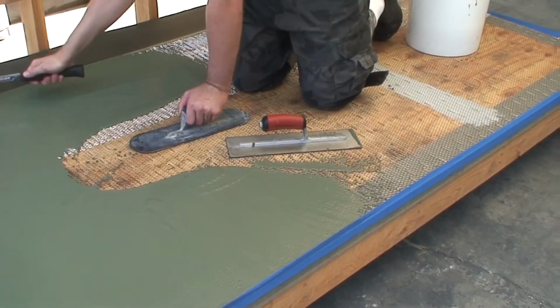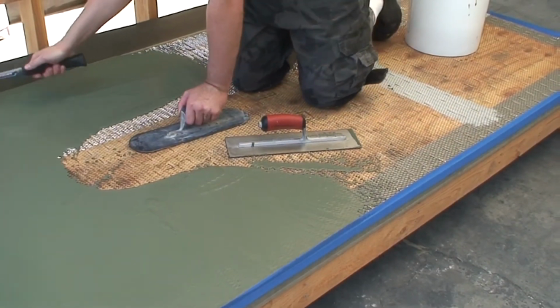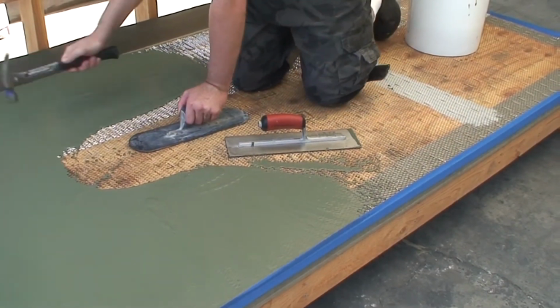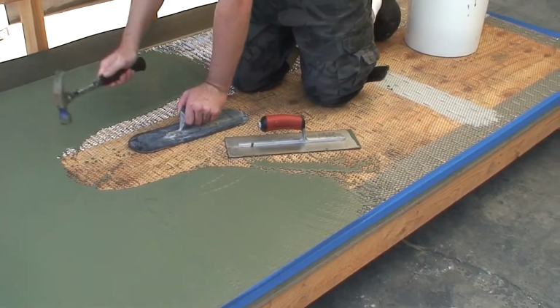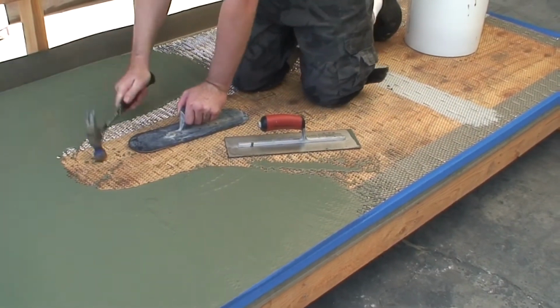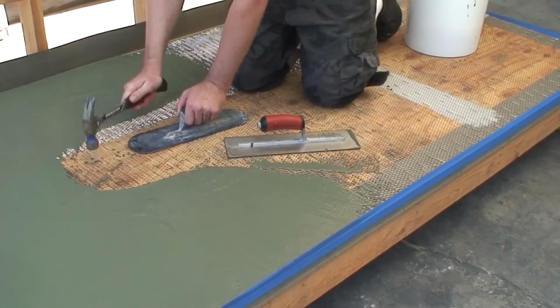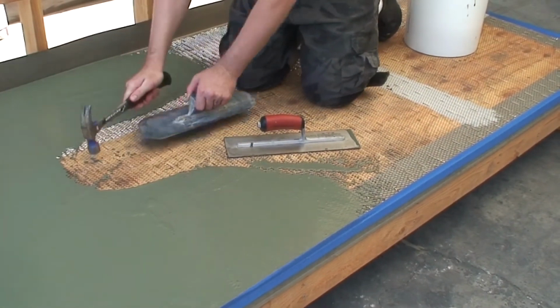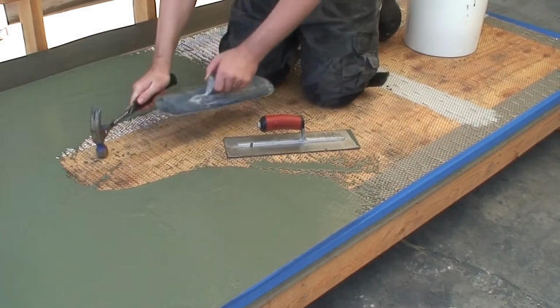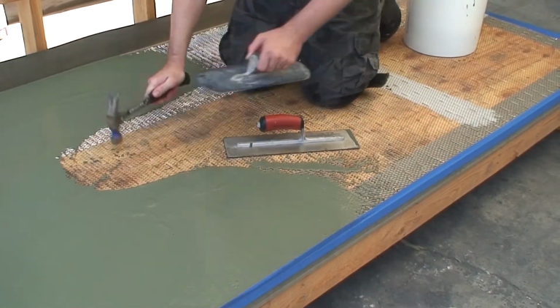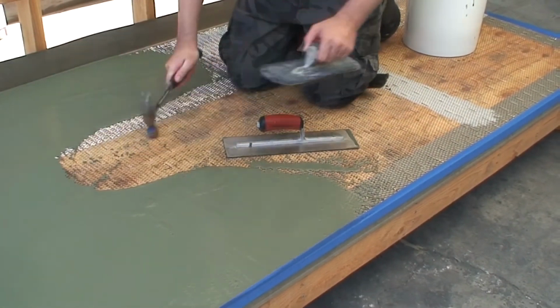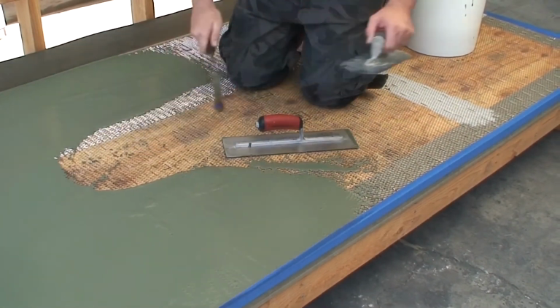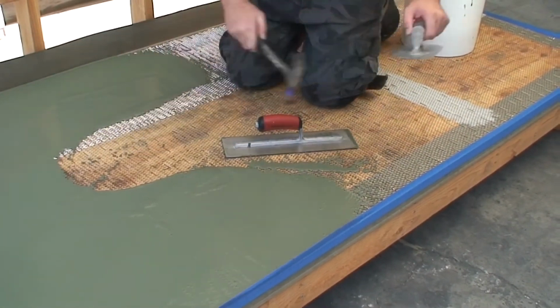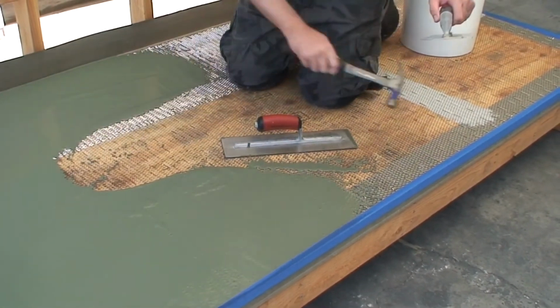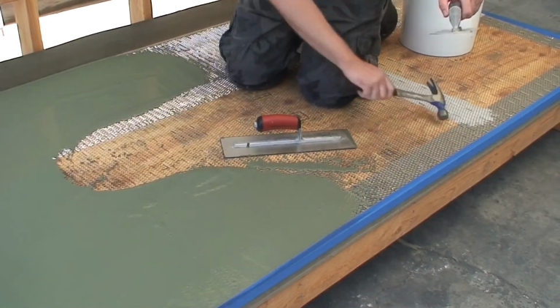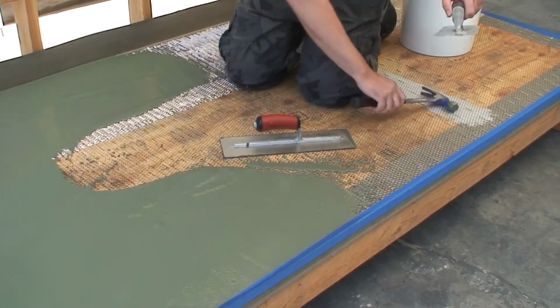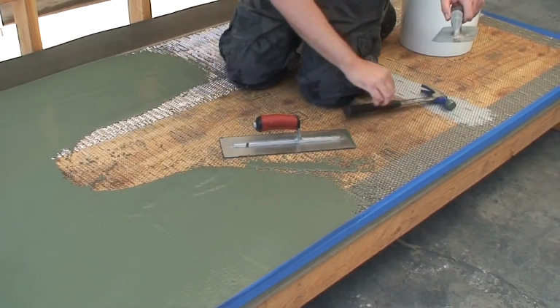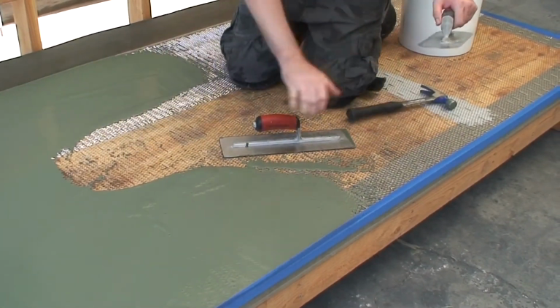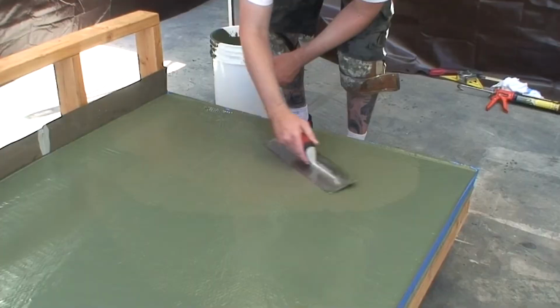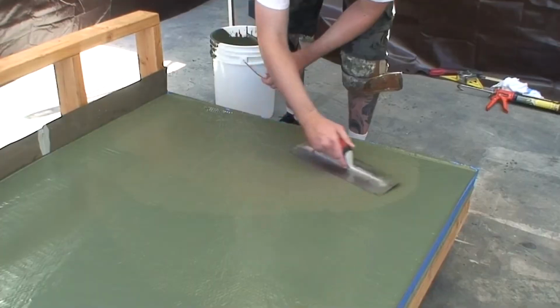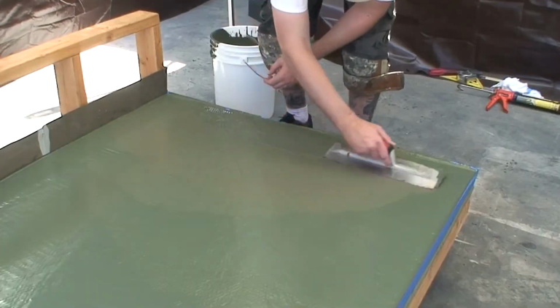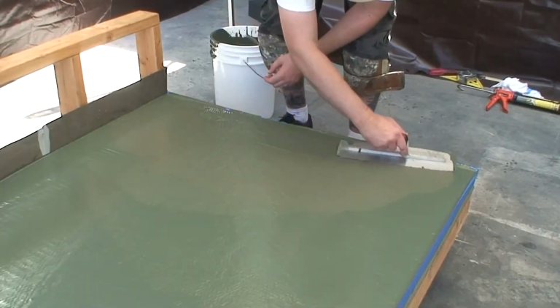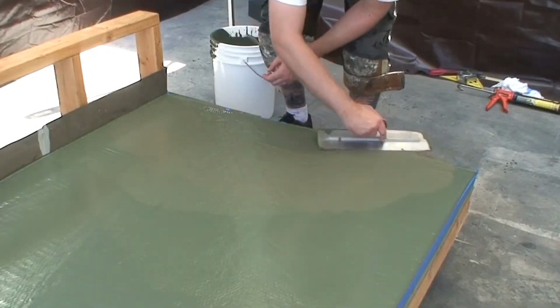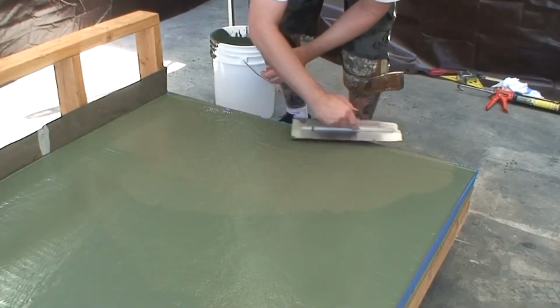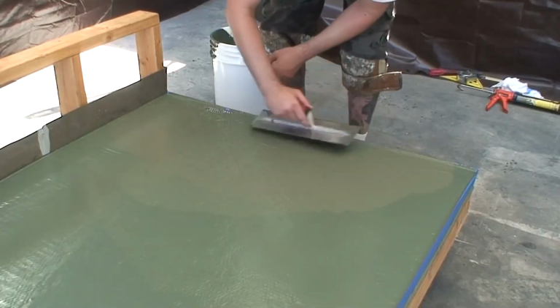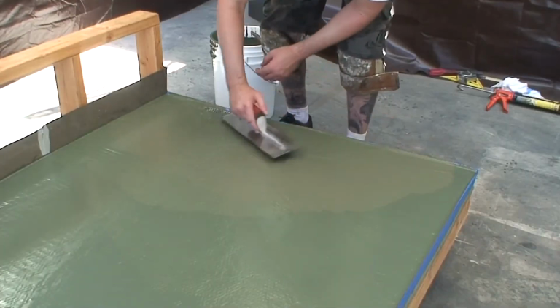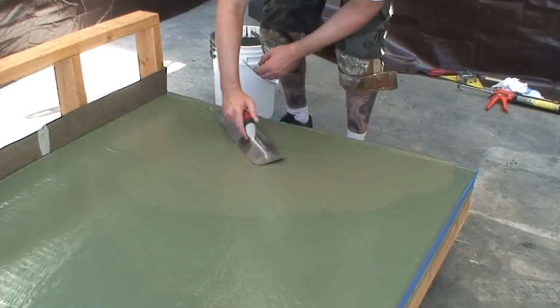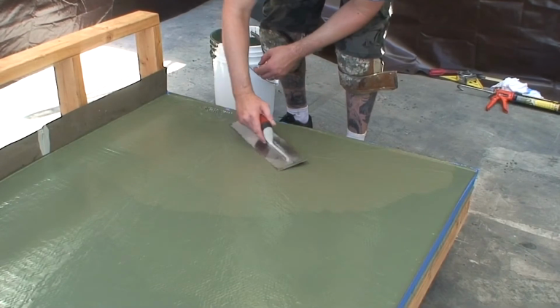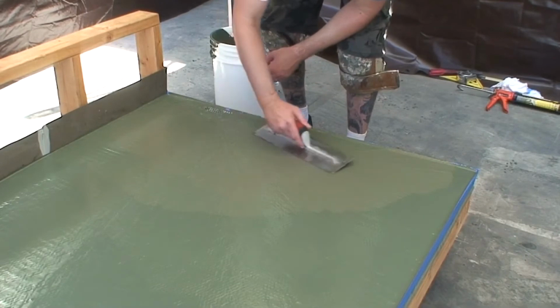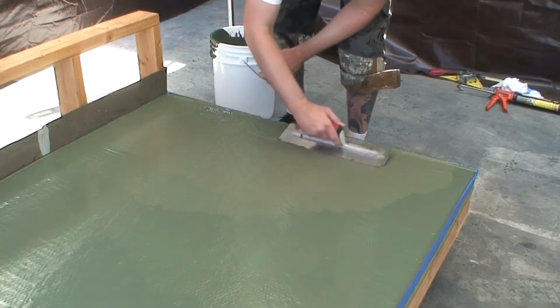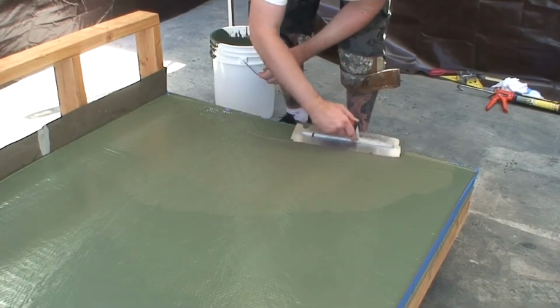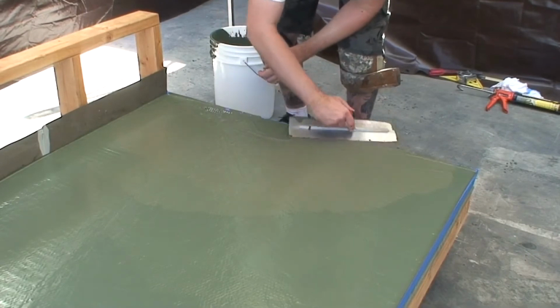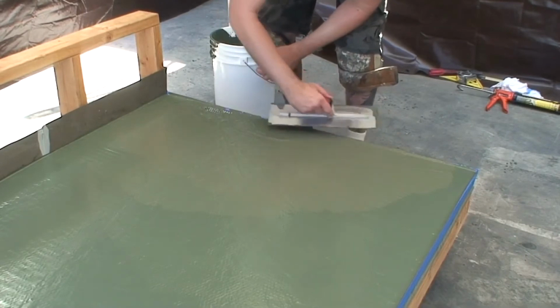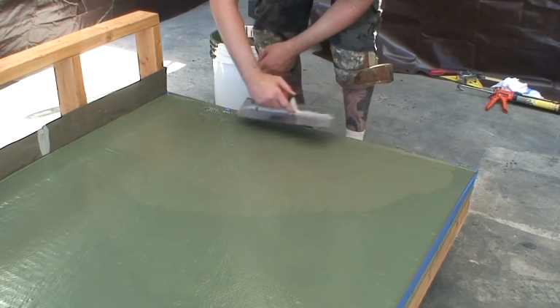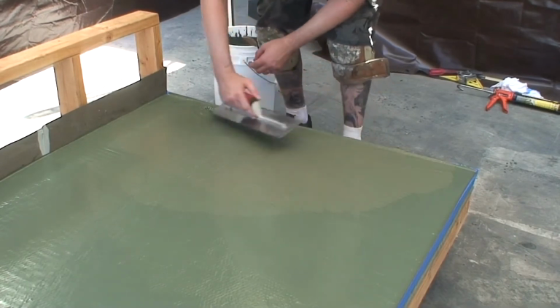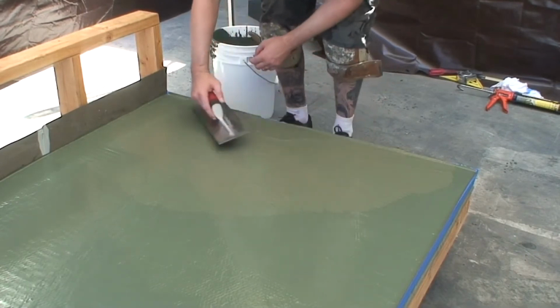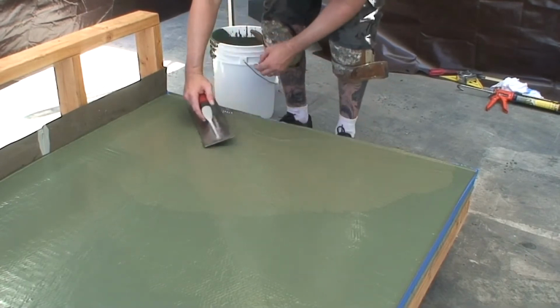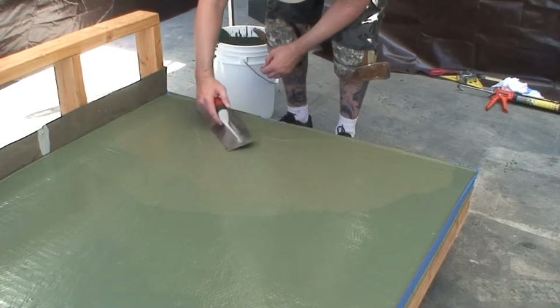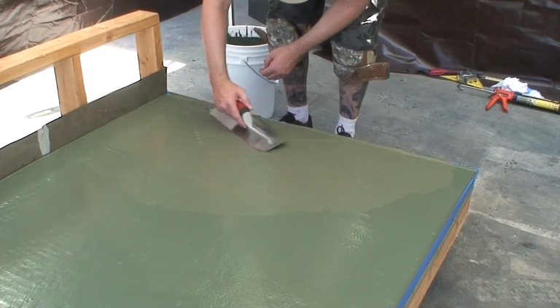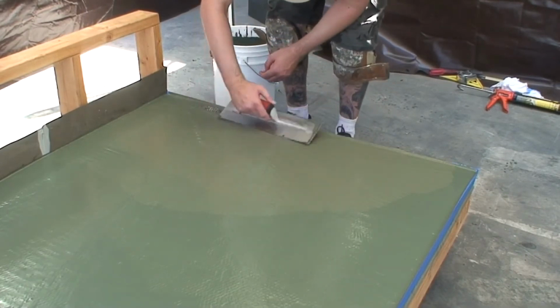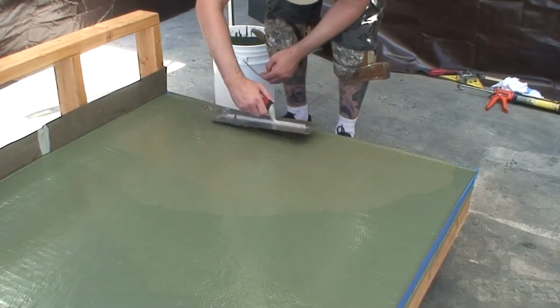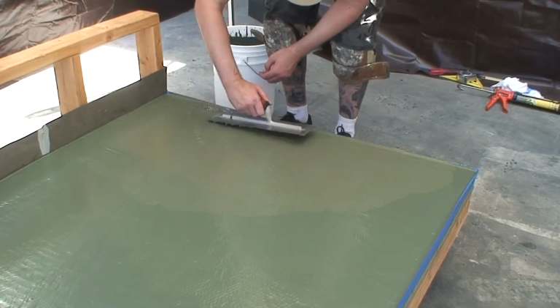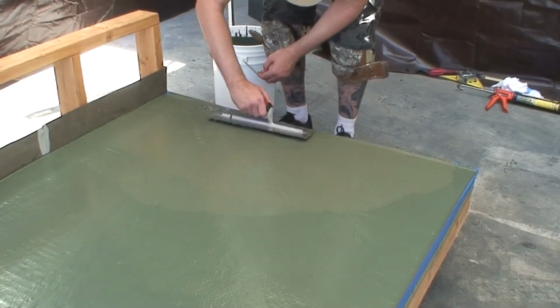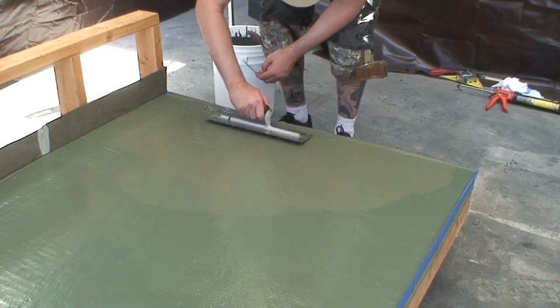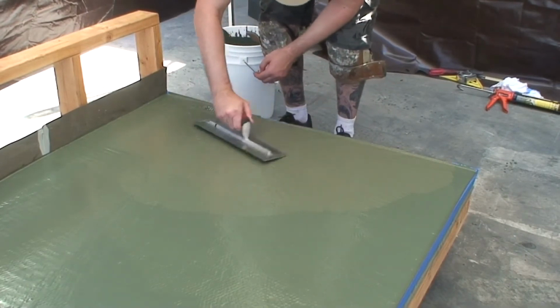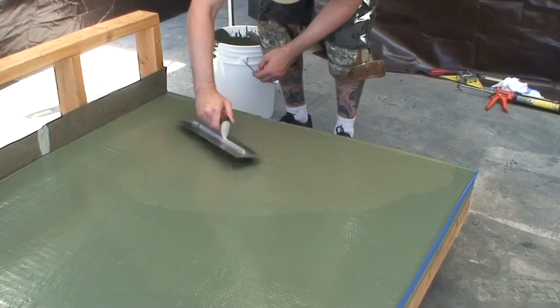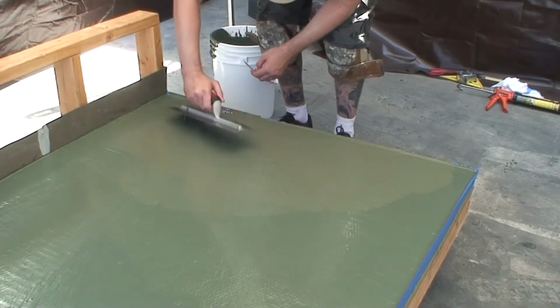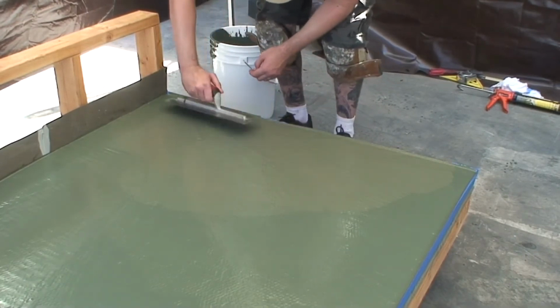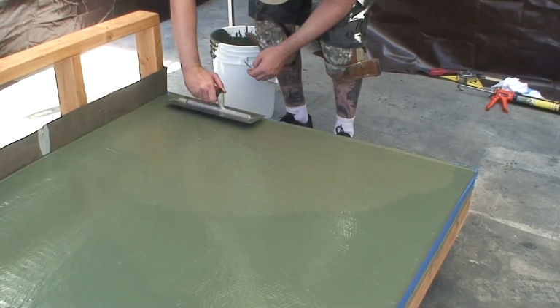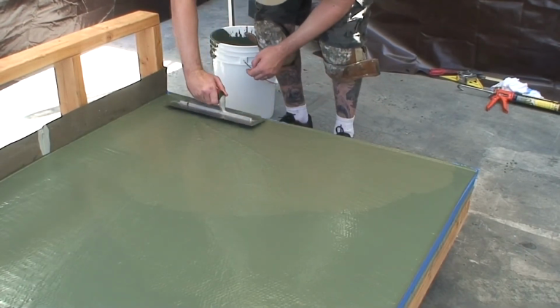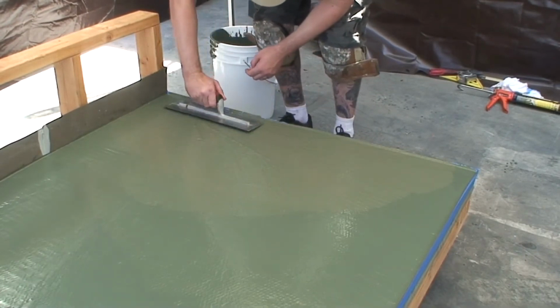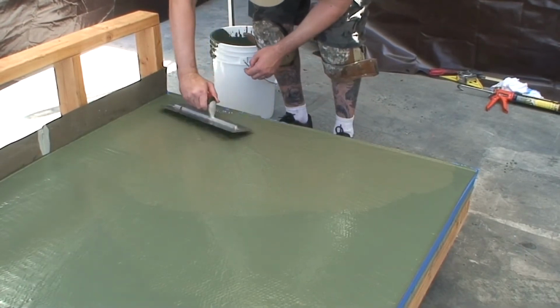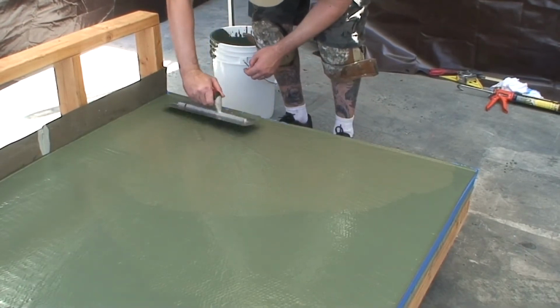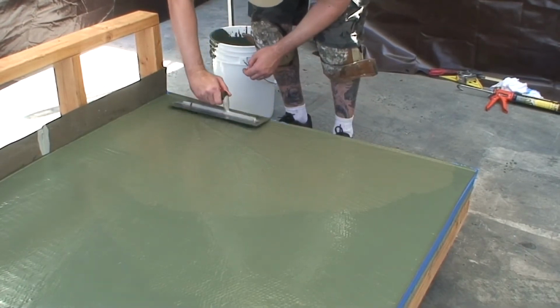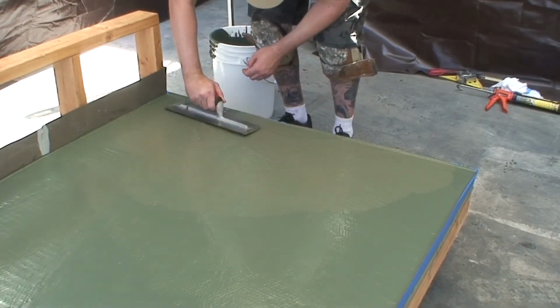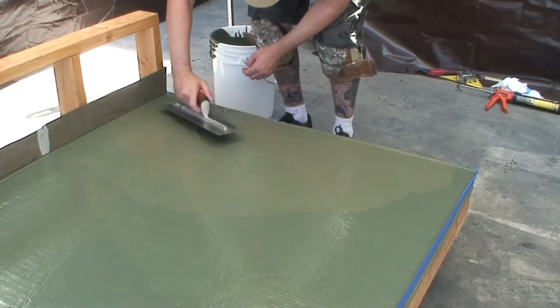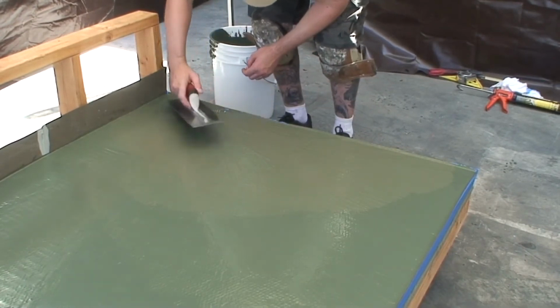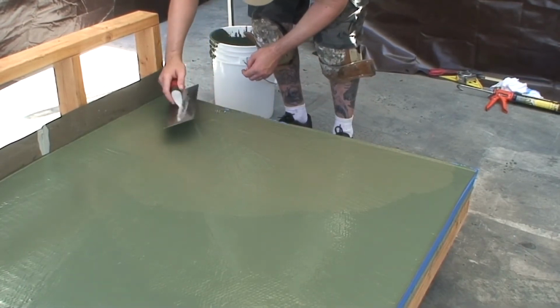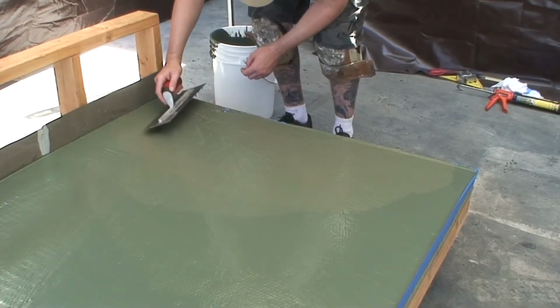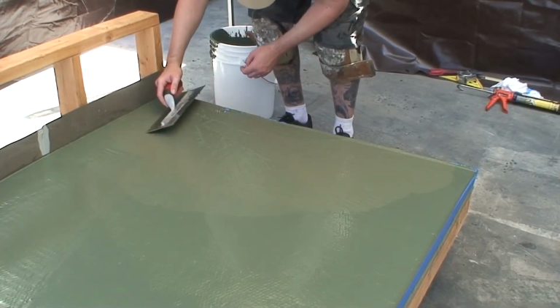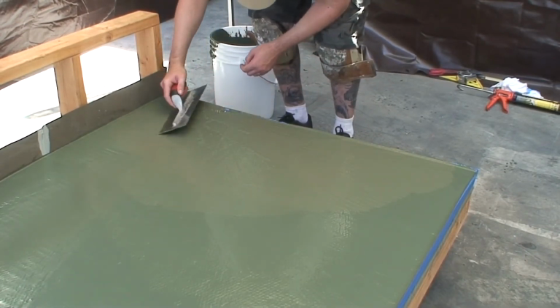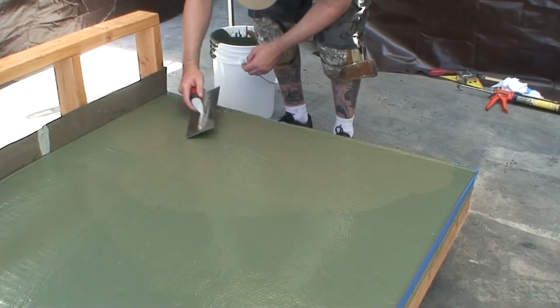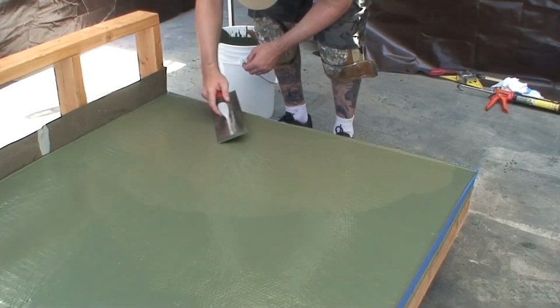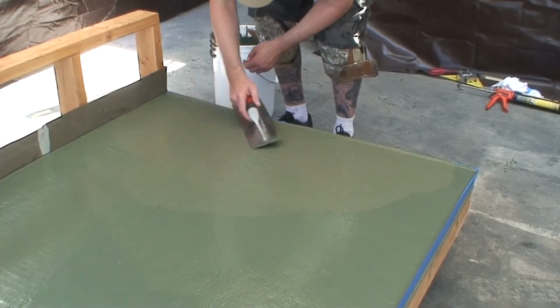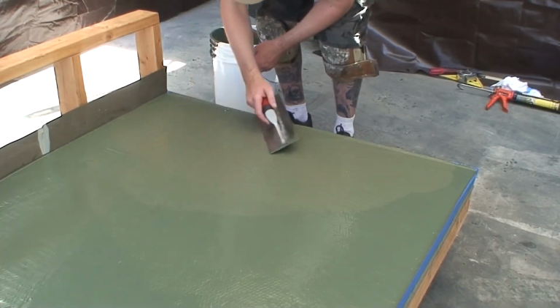Use a hammer to pound down any high staples and tap the deck with the hammer to vibrate the surface and help level out the wet material.